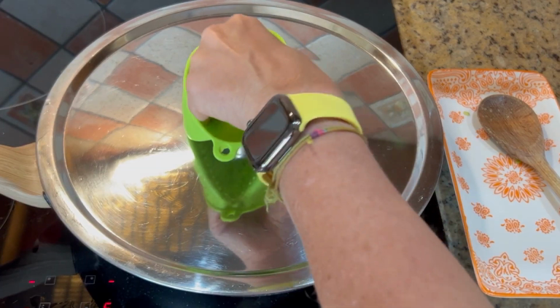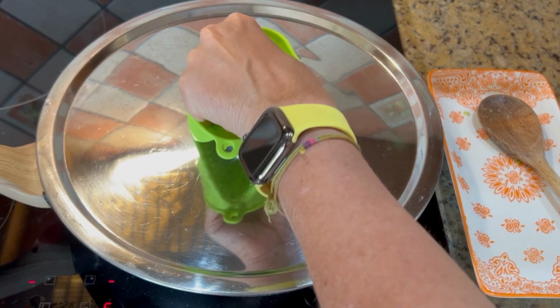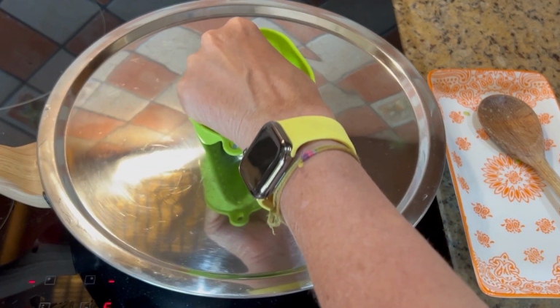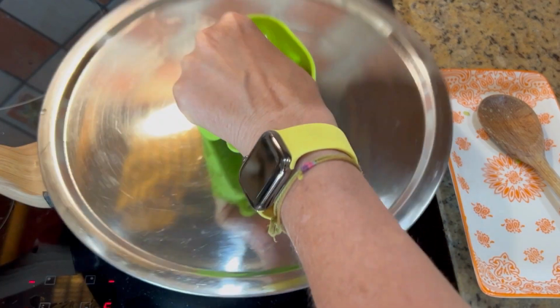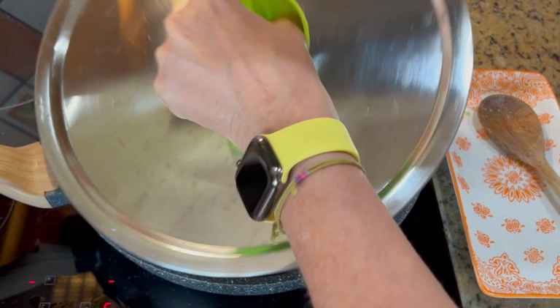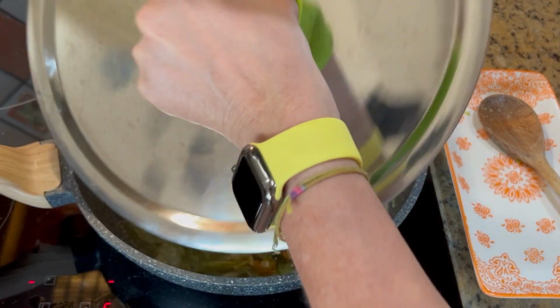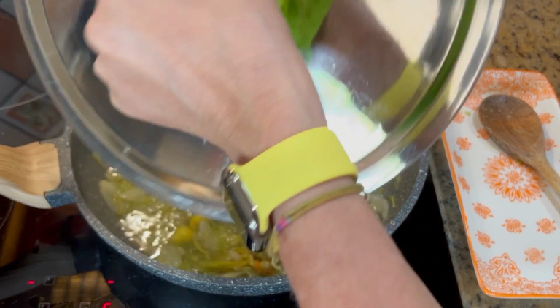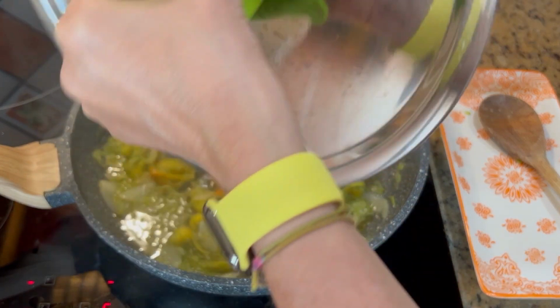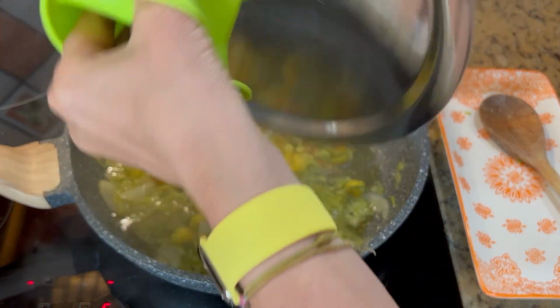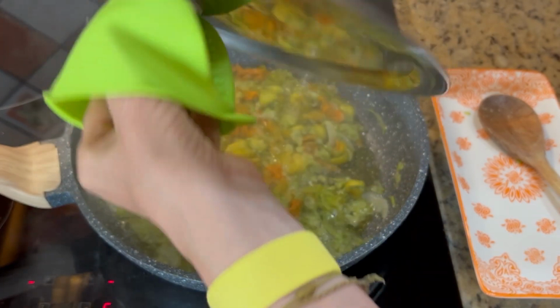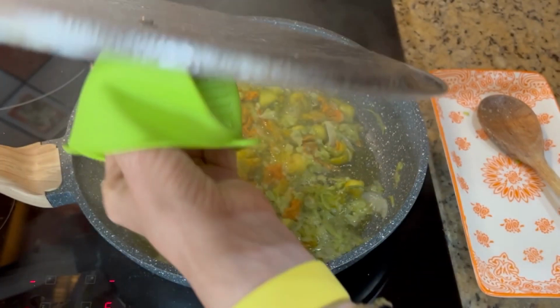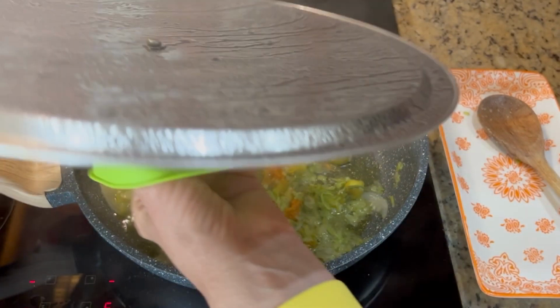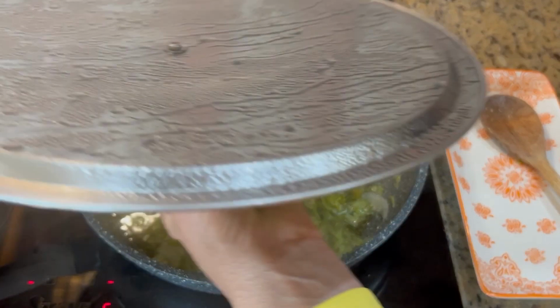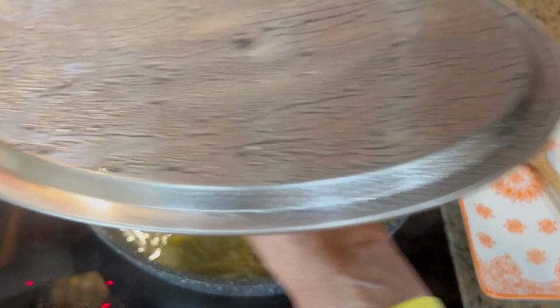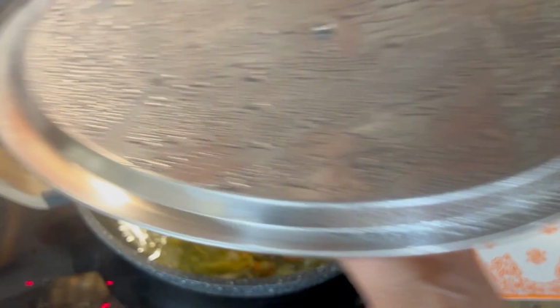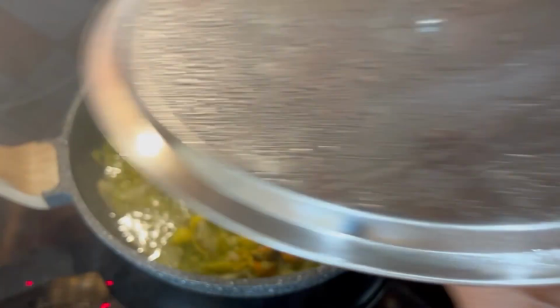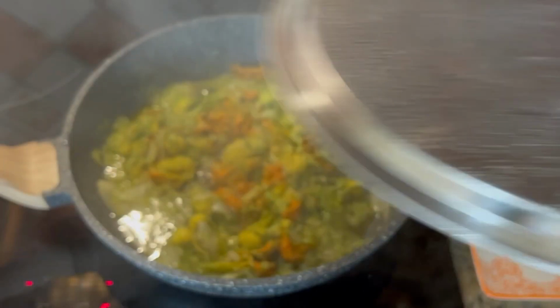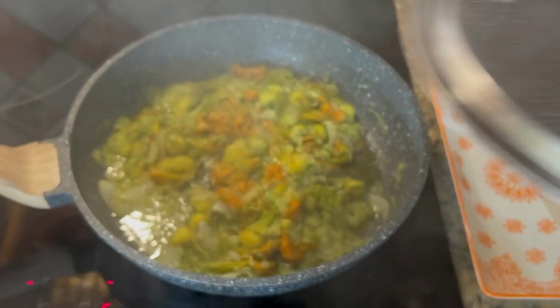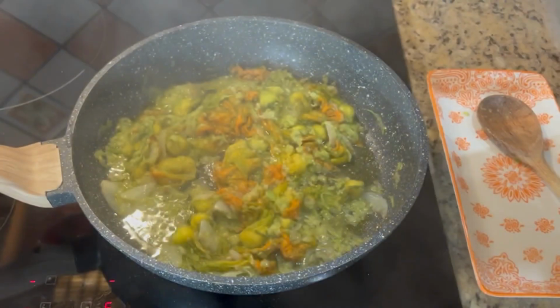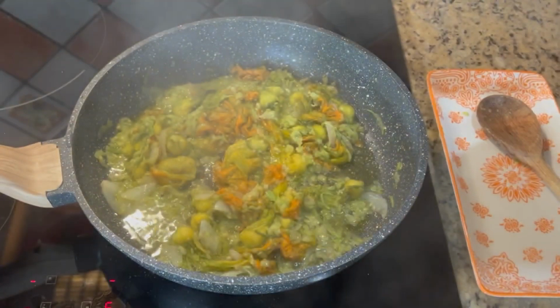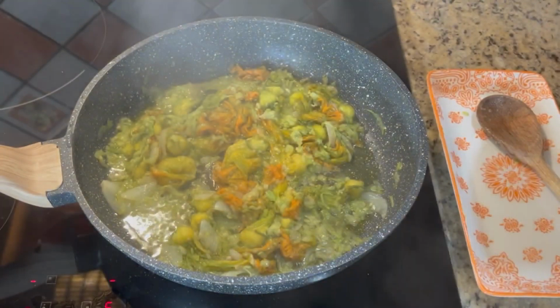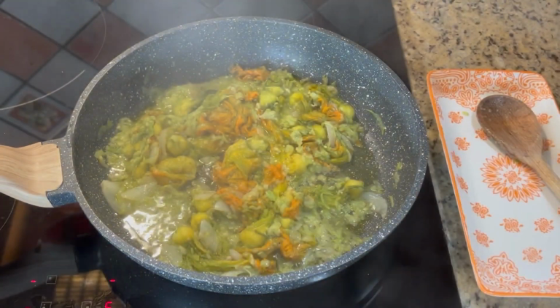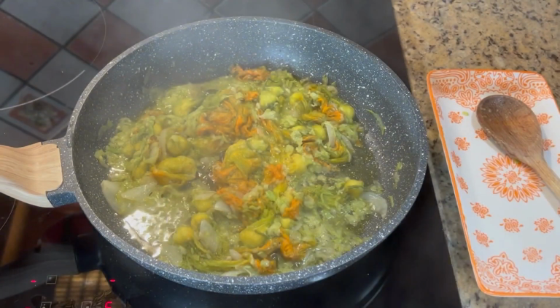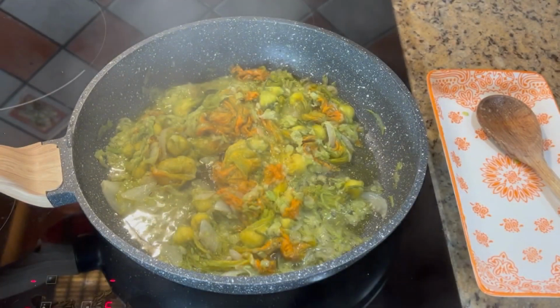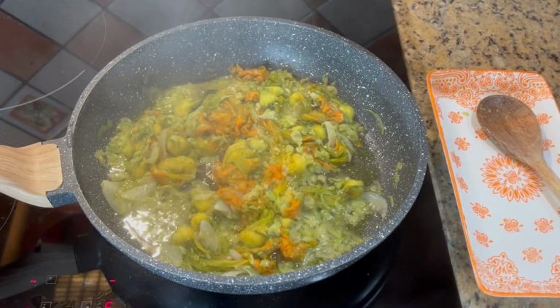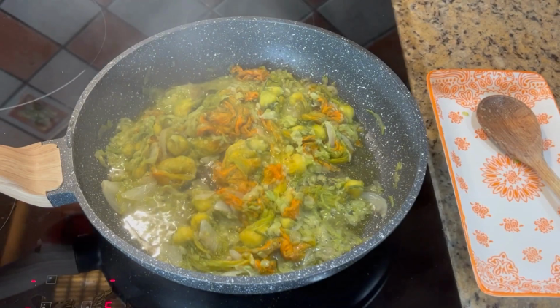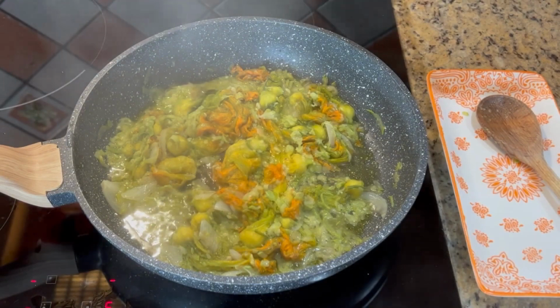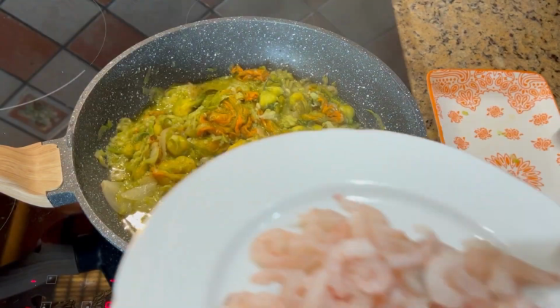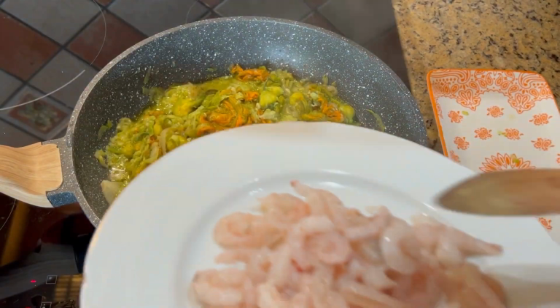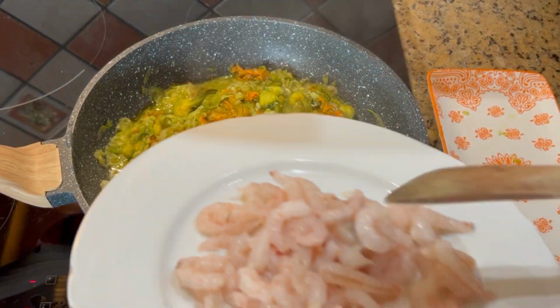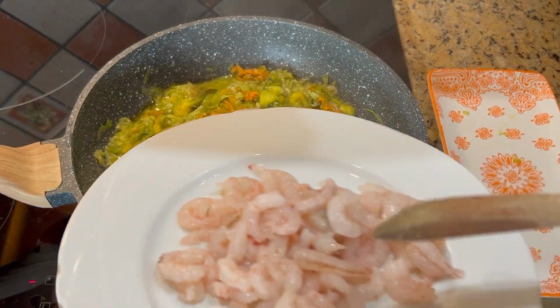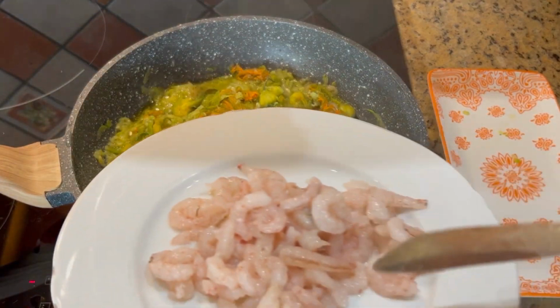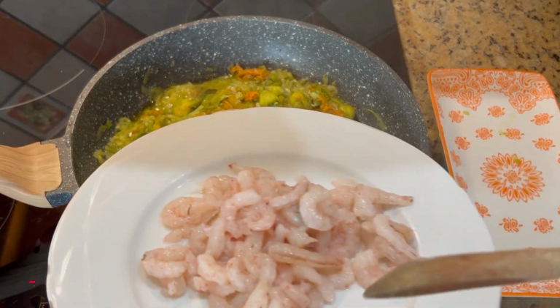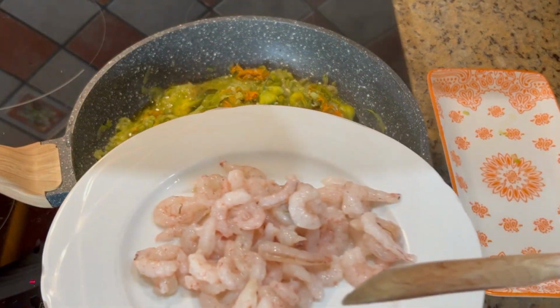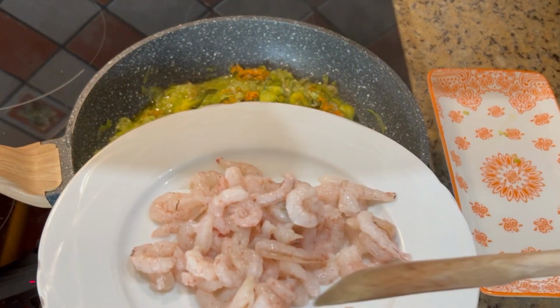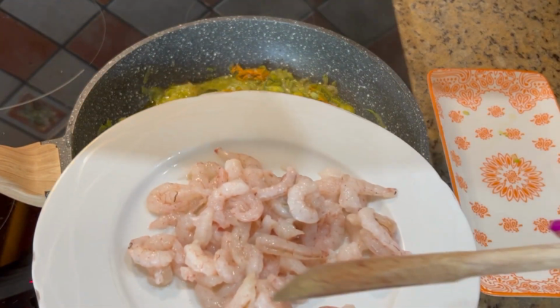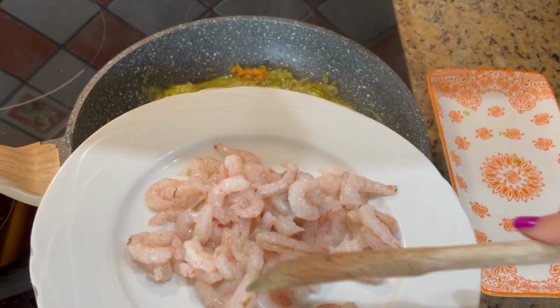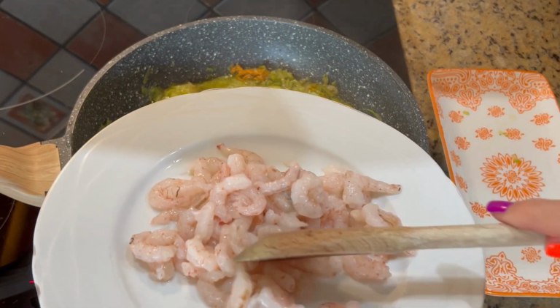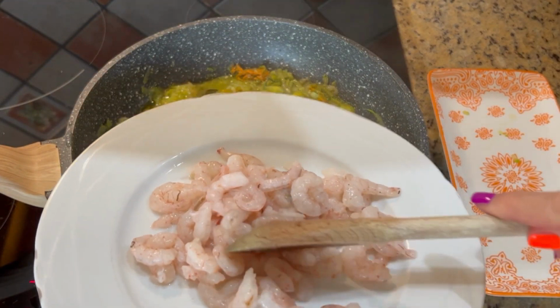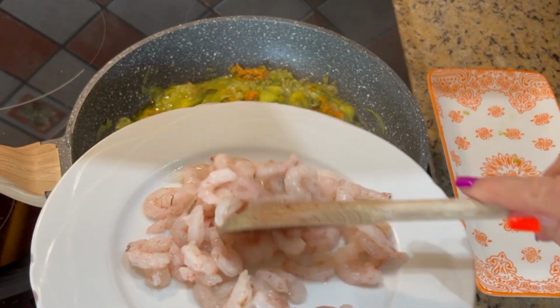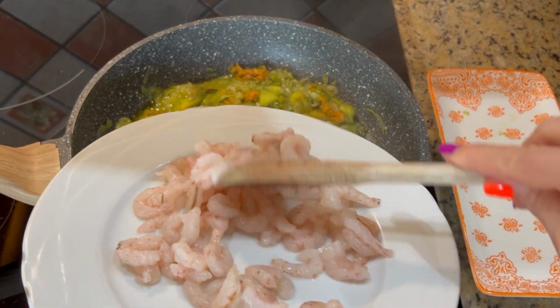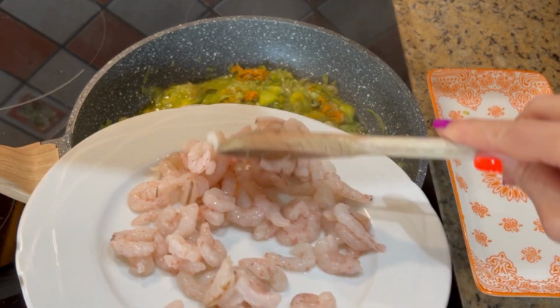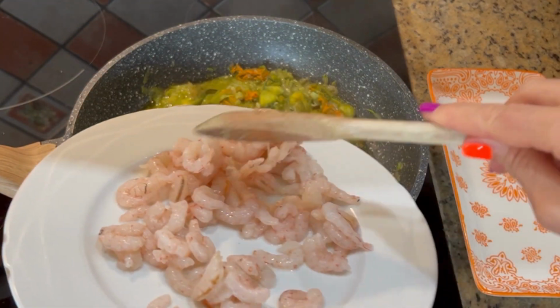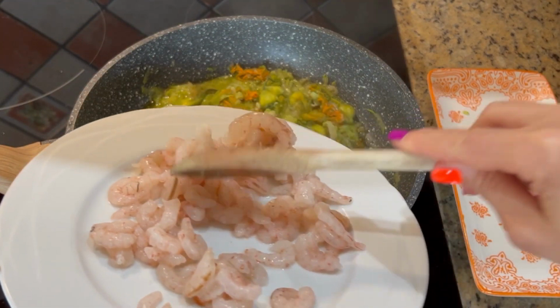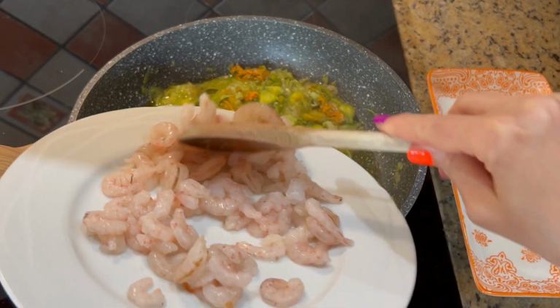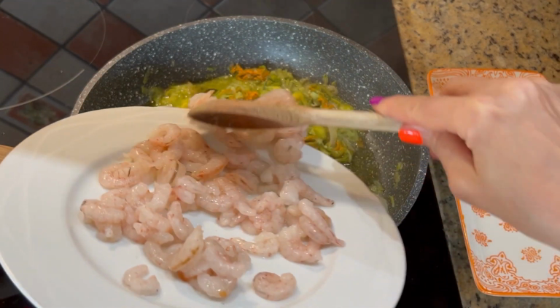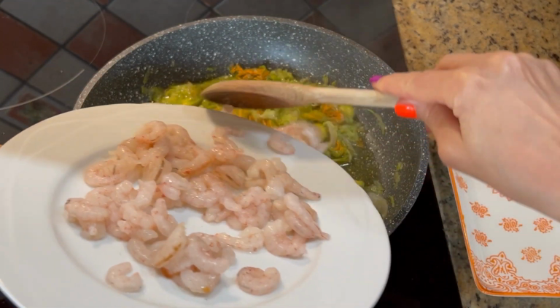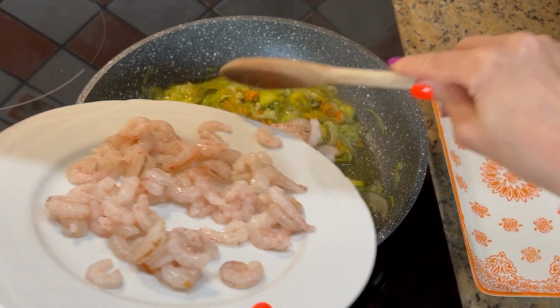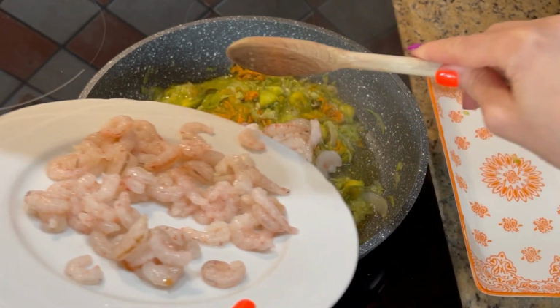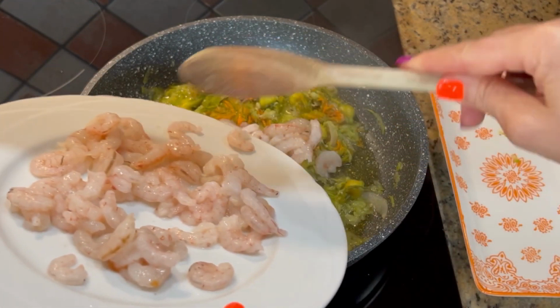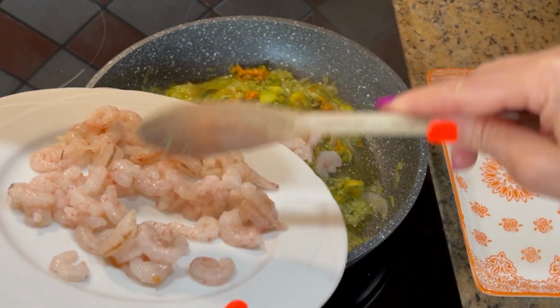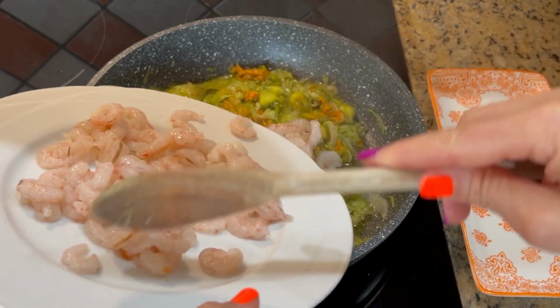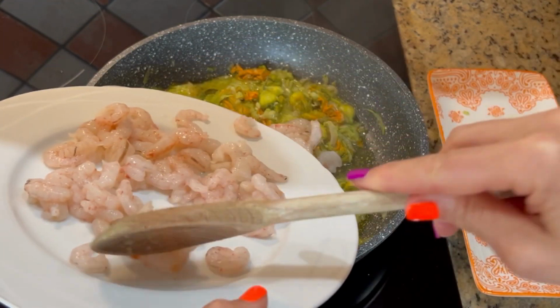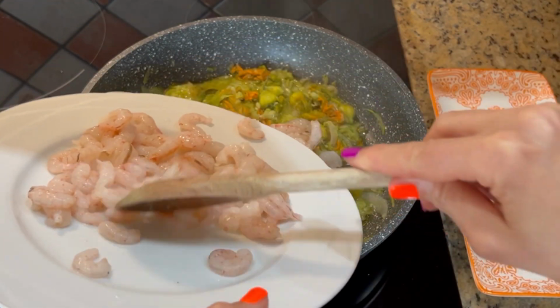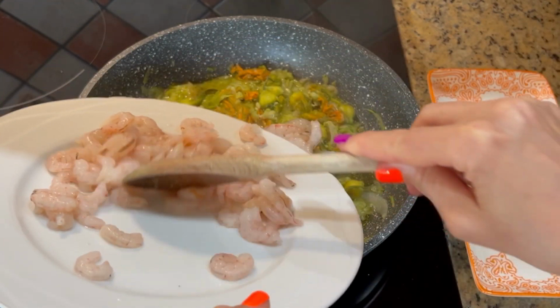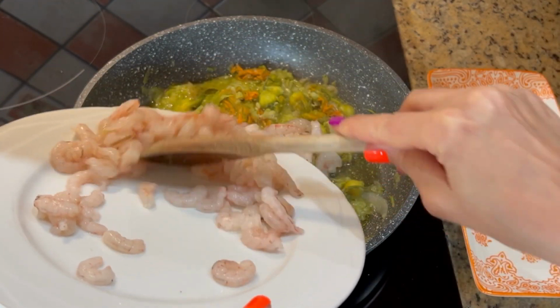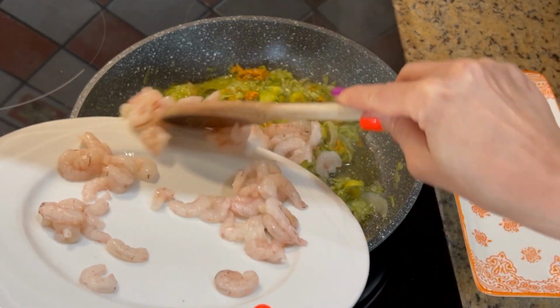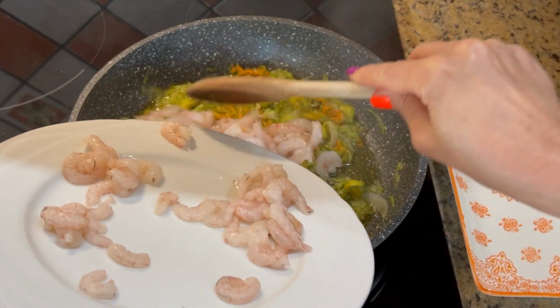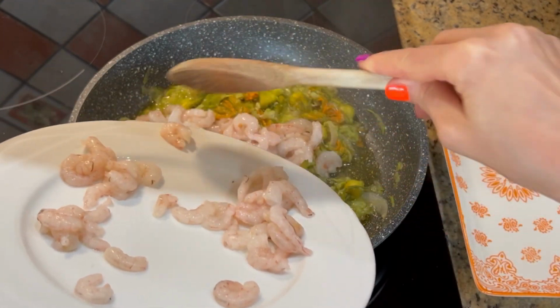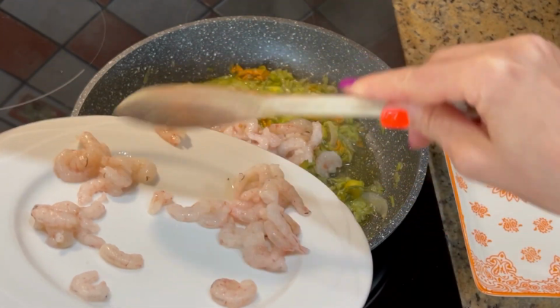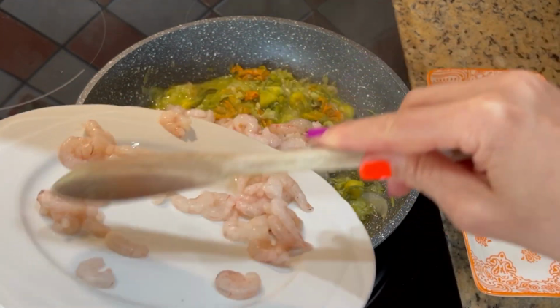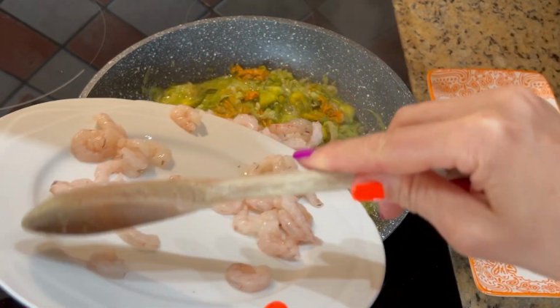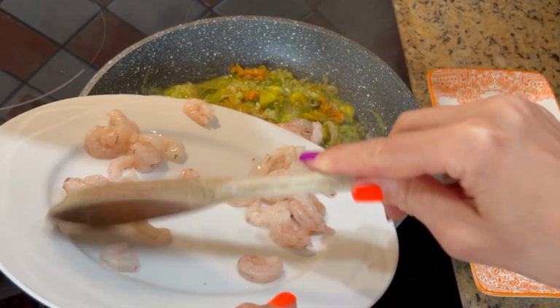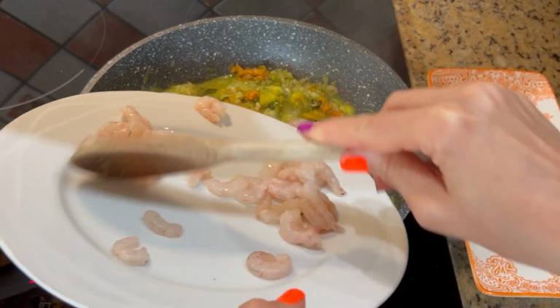After 25 minutes, I will add 170 grams of gamberetti (shrimp).